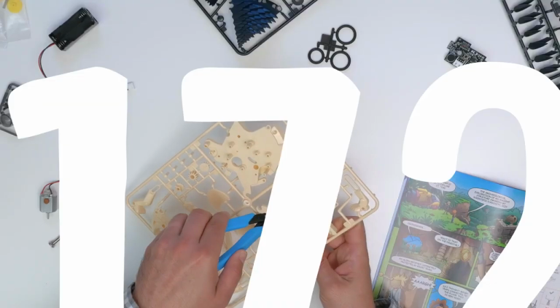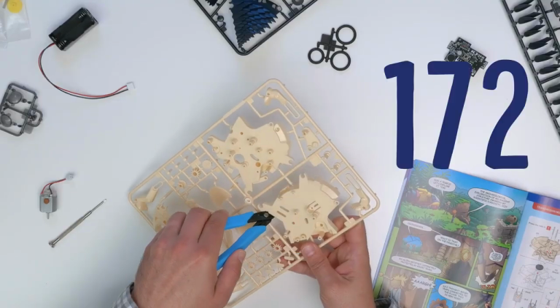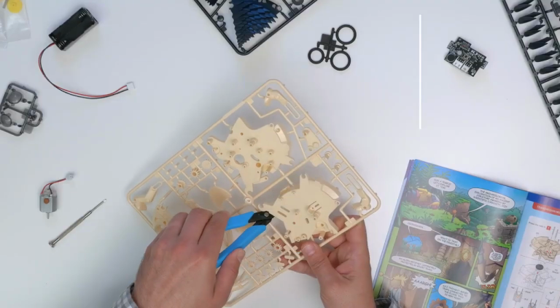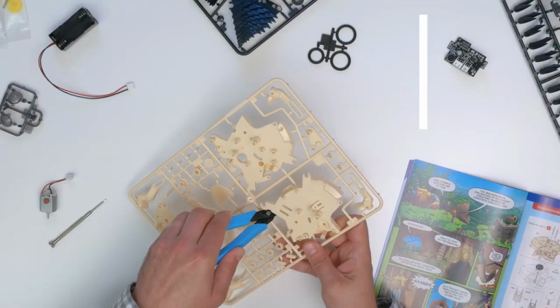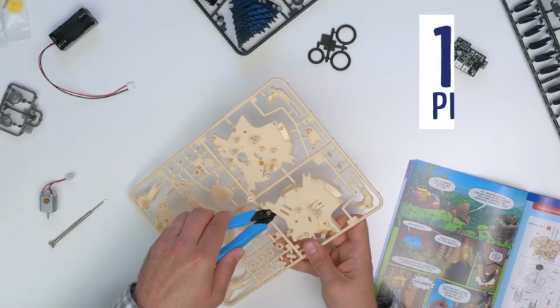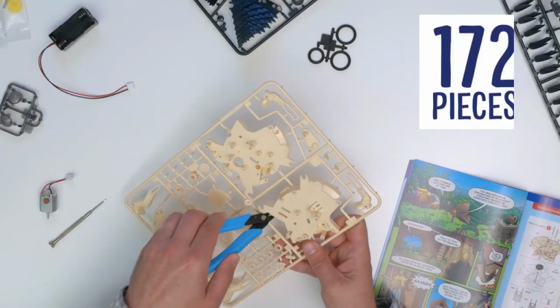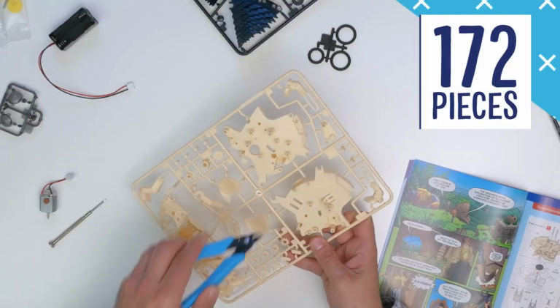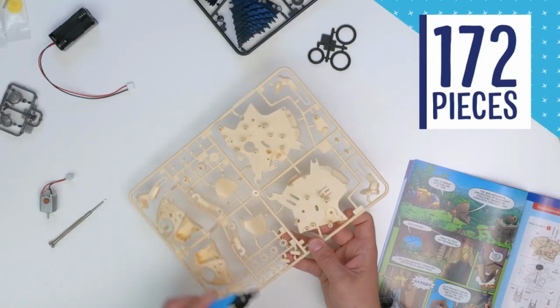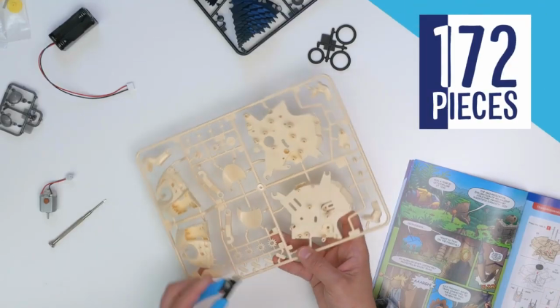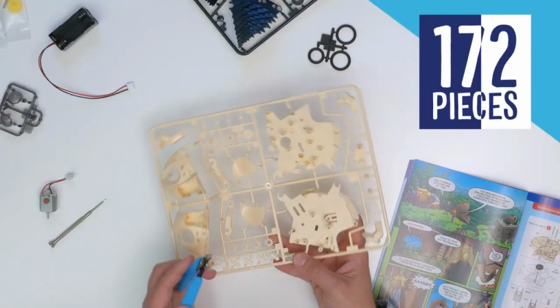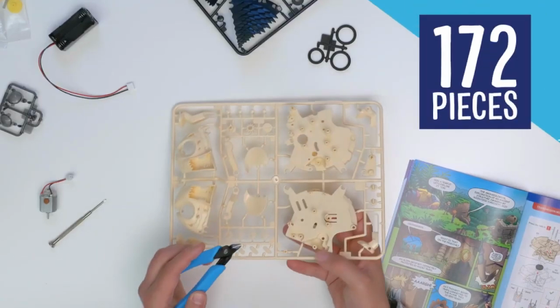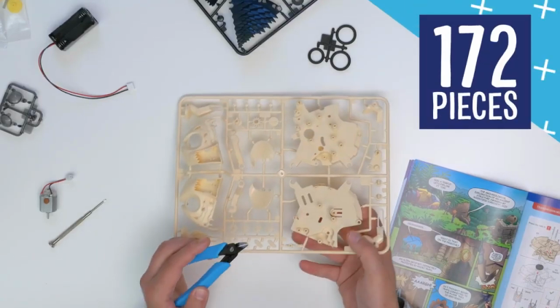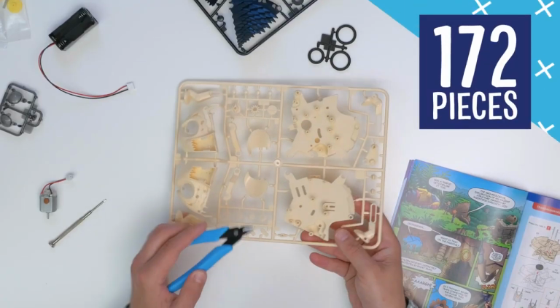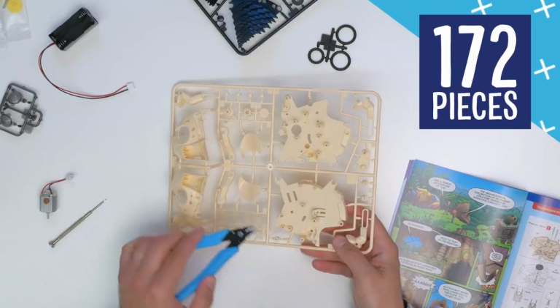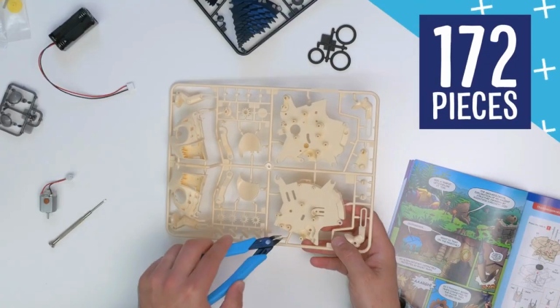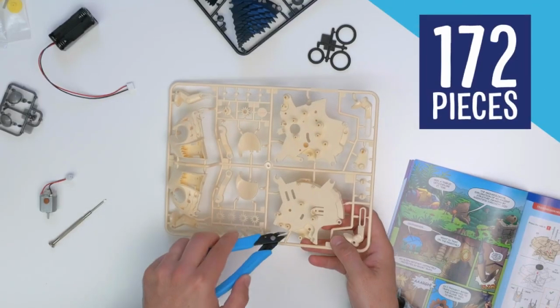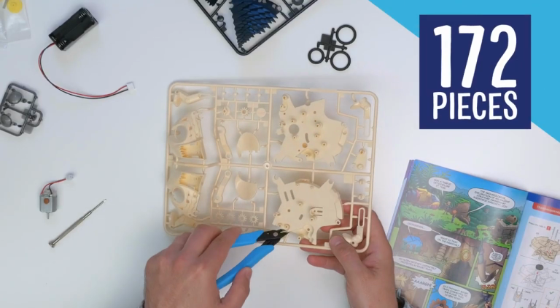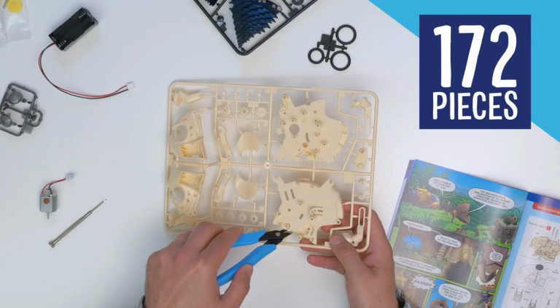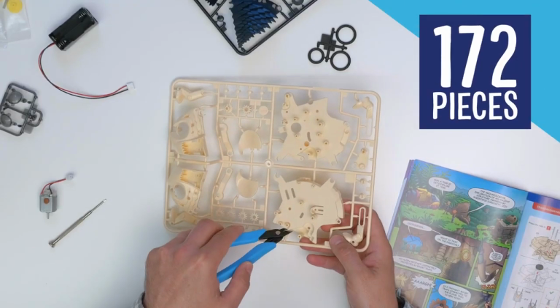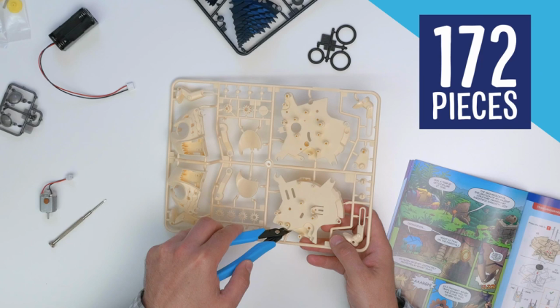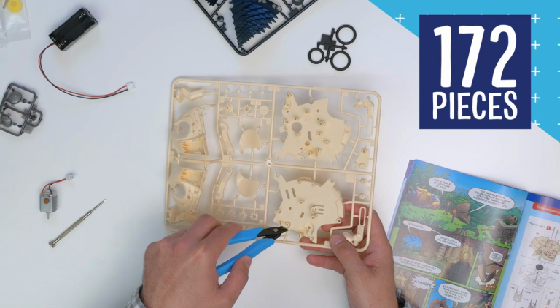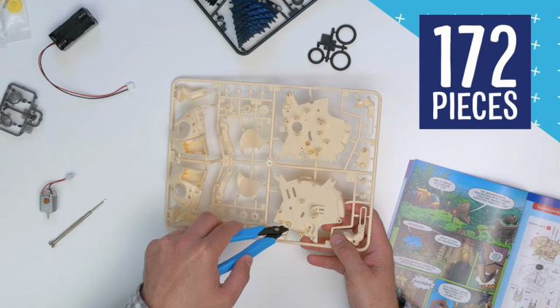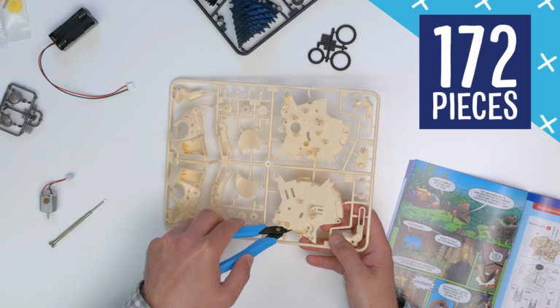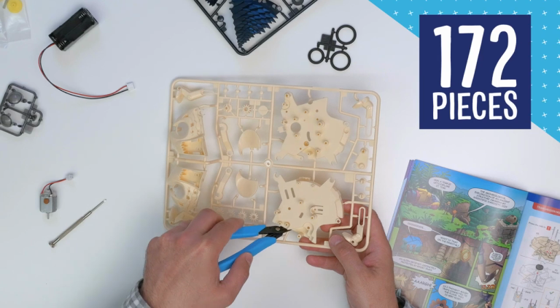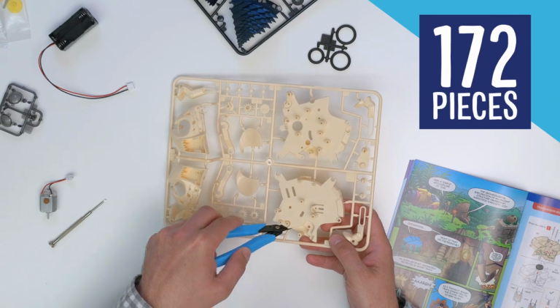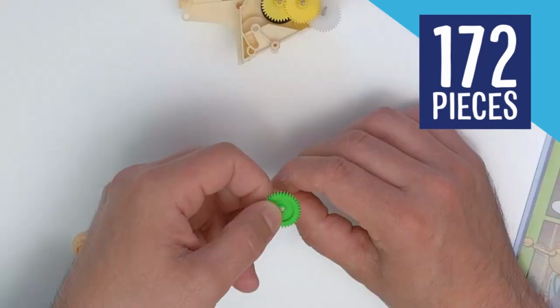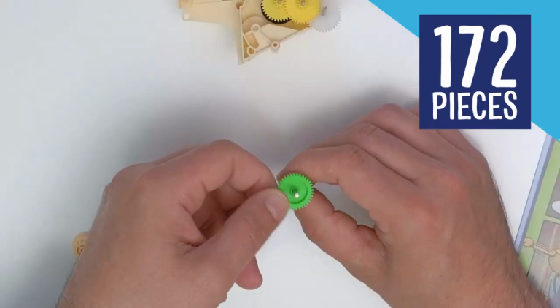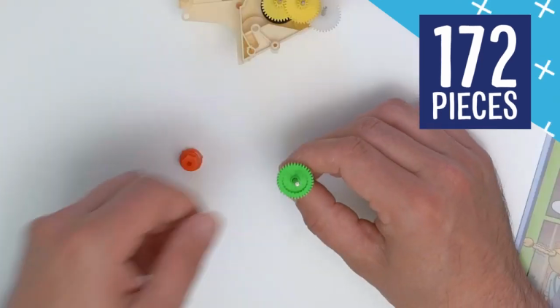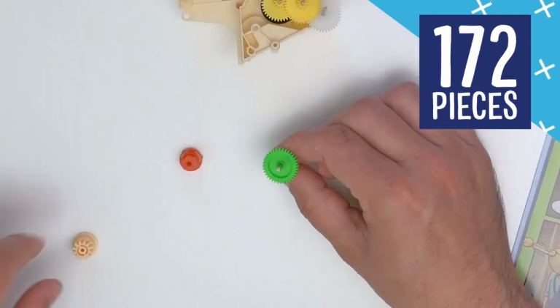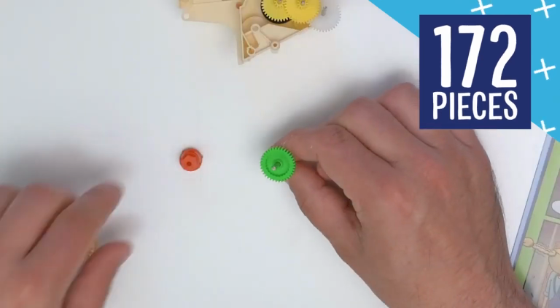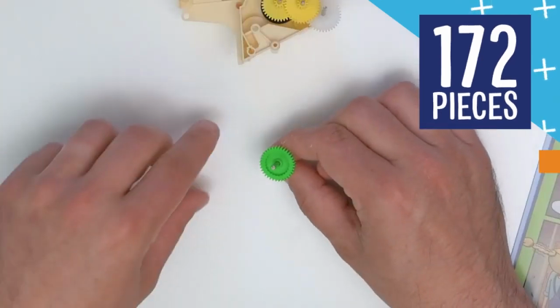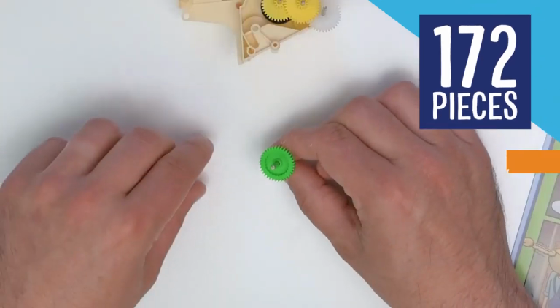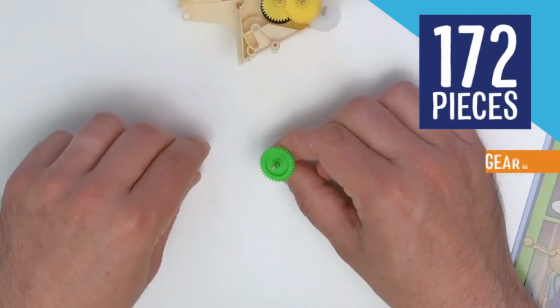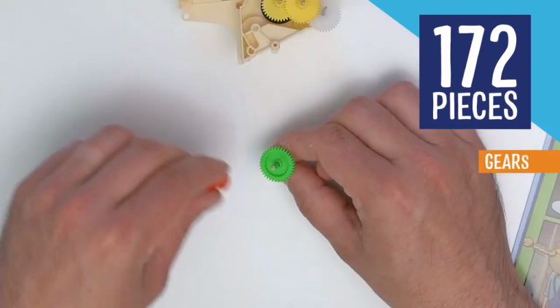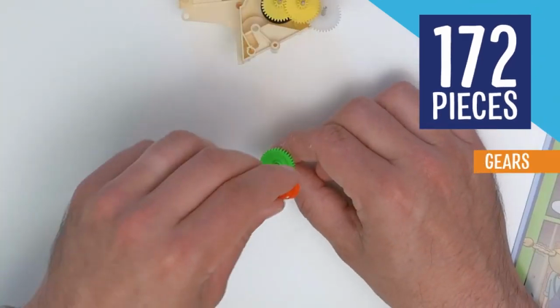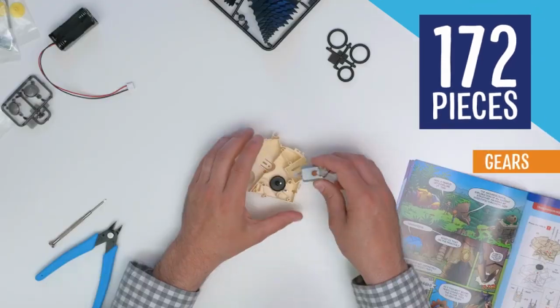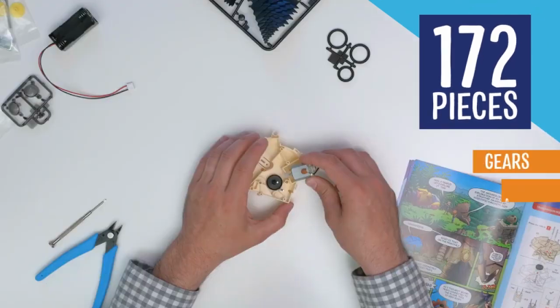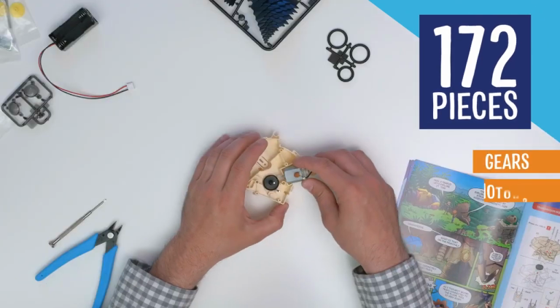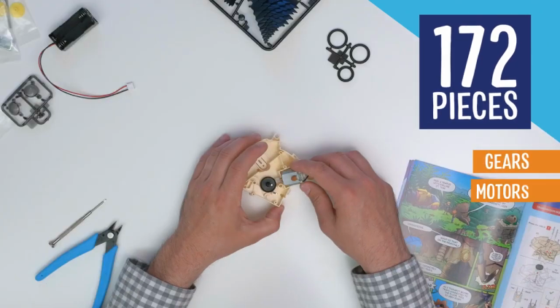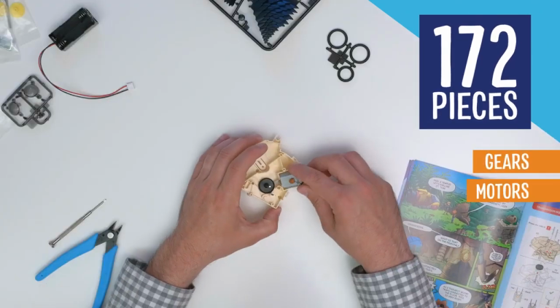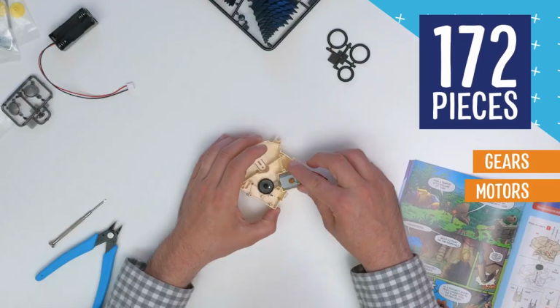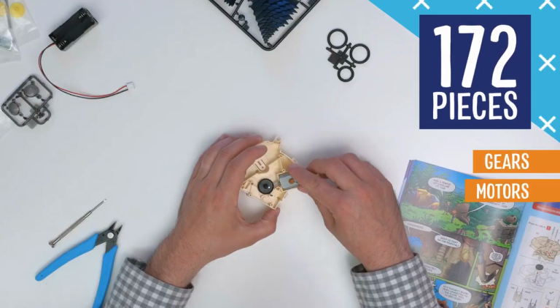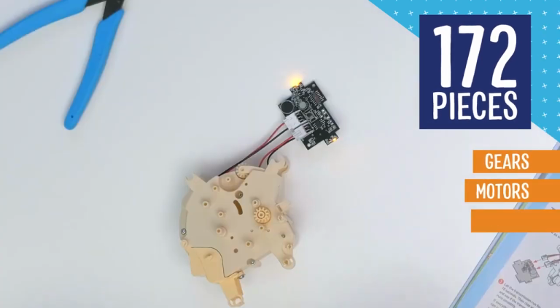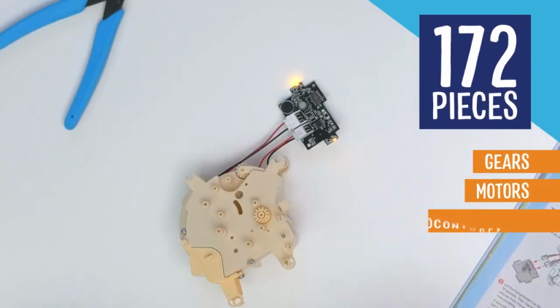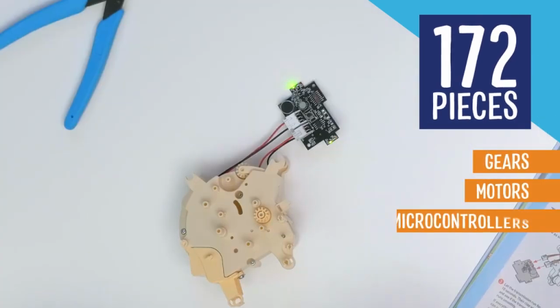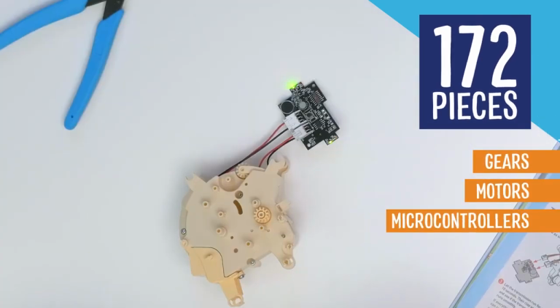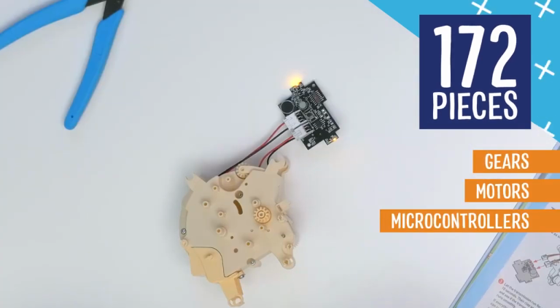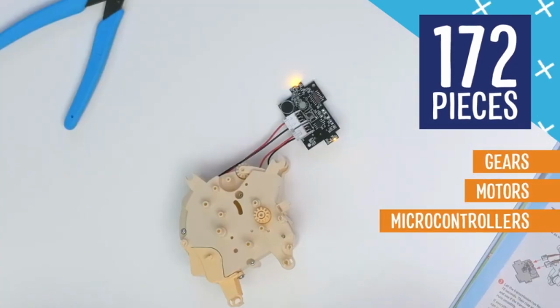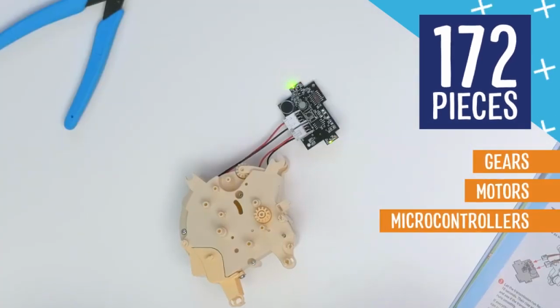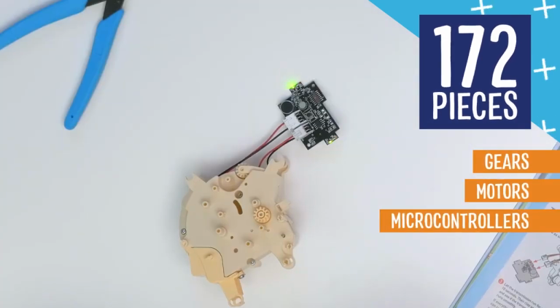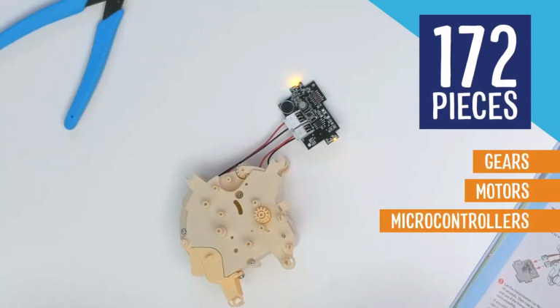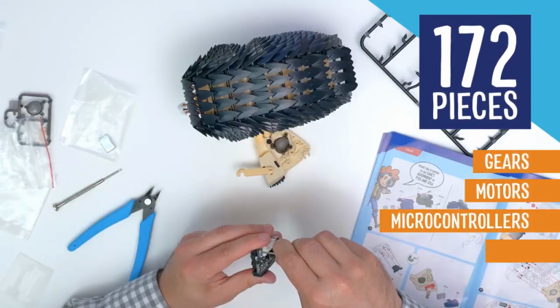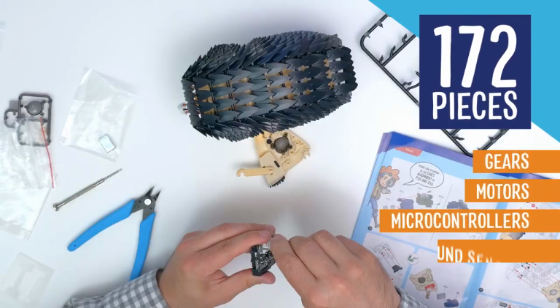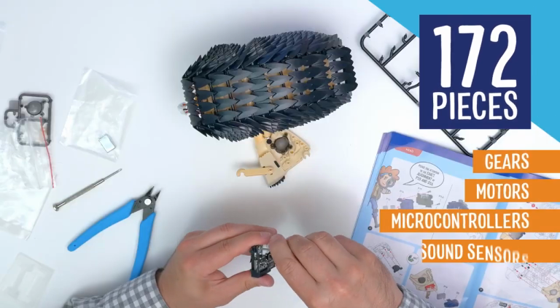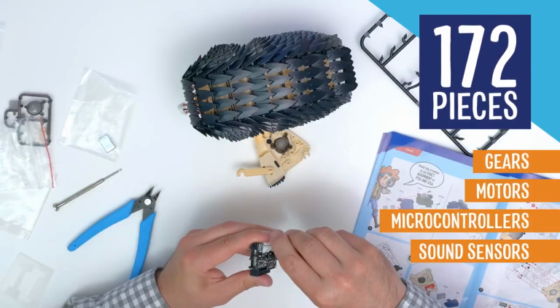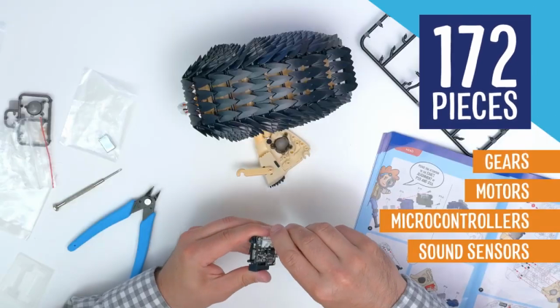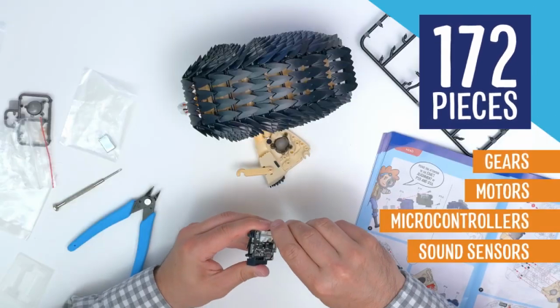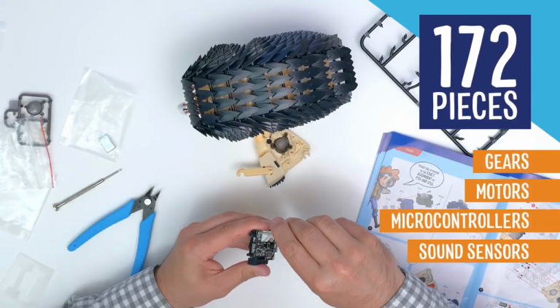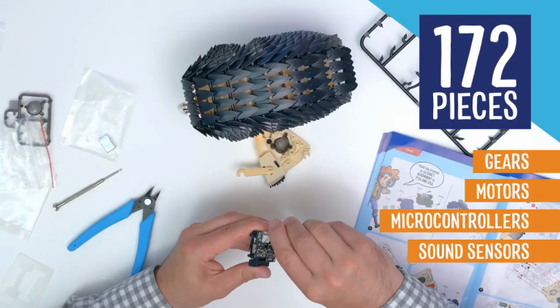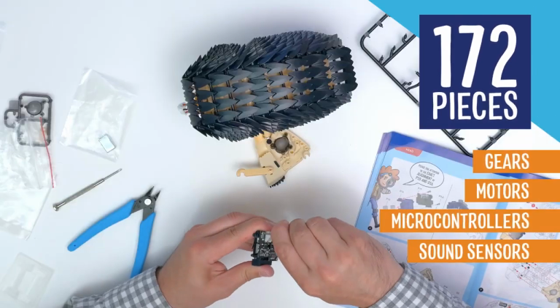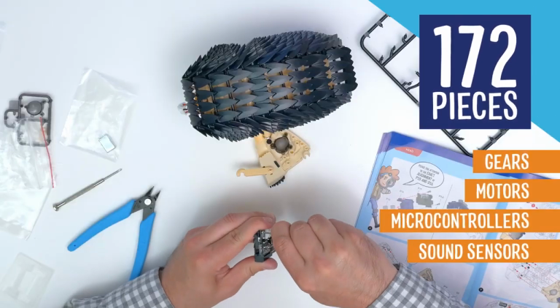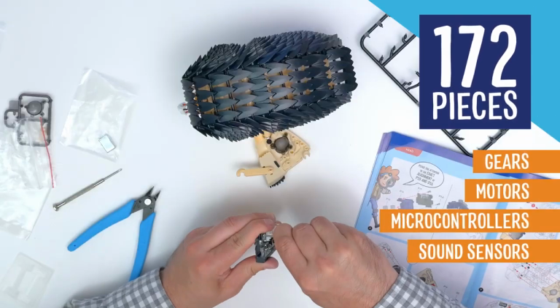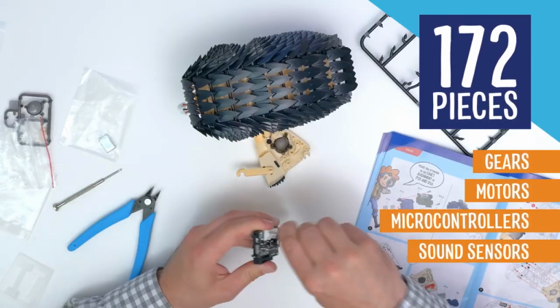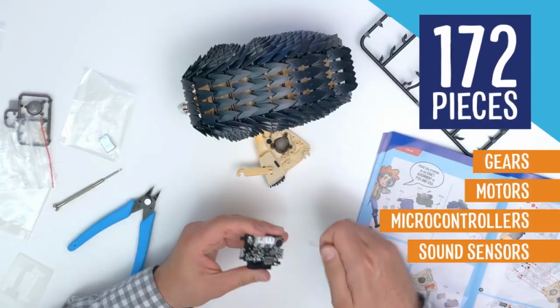Assemble your pet using the 172 pieces and learn about gears, motors, microcontrollers, sound sensors, and more.